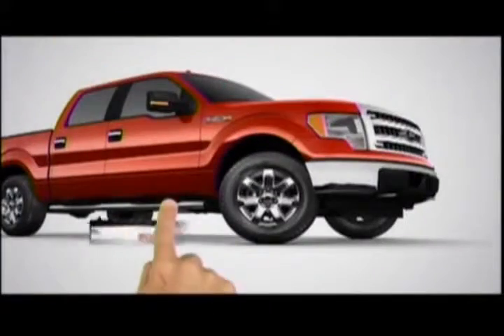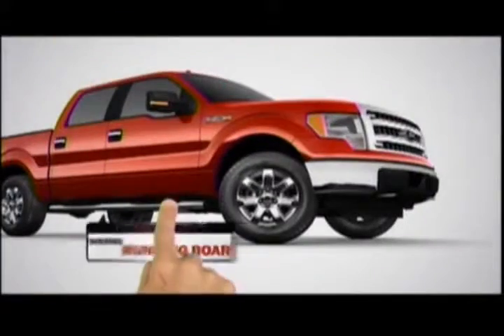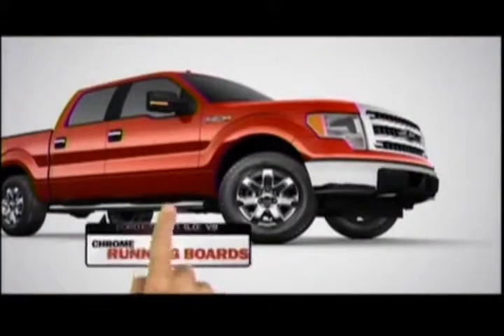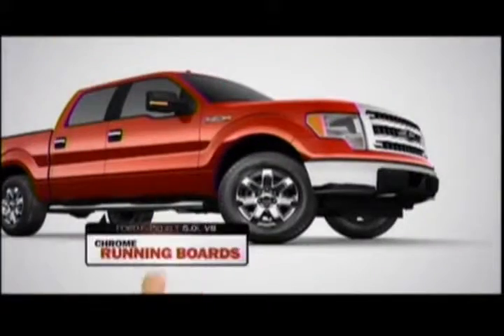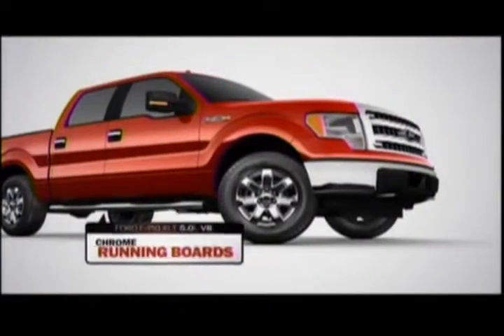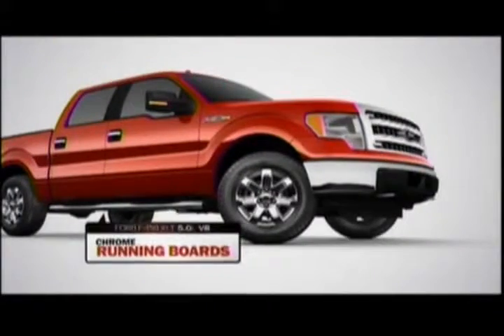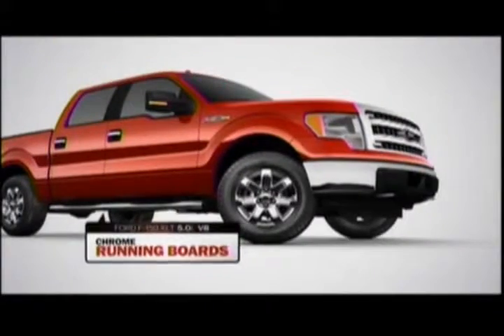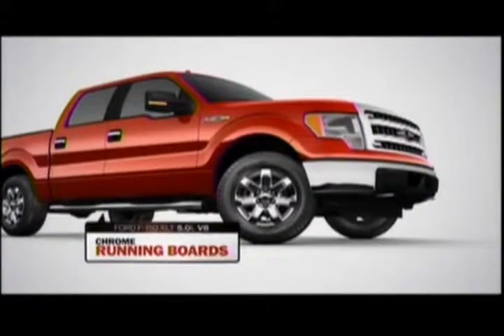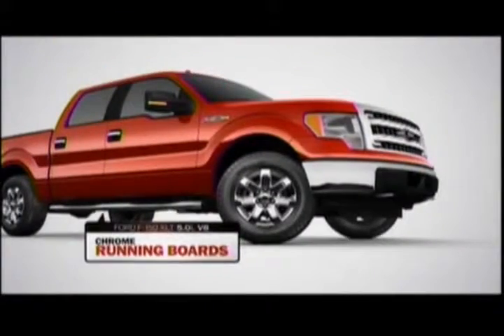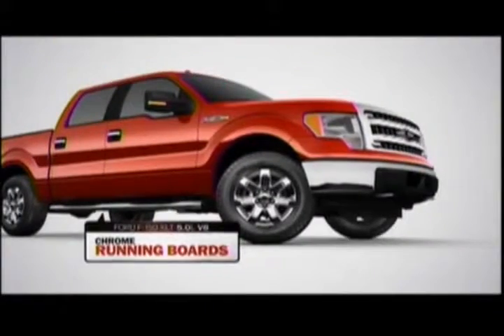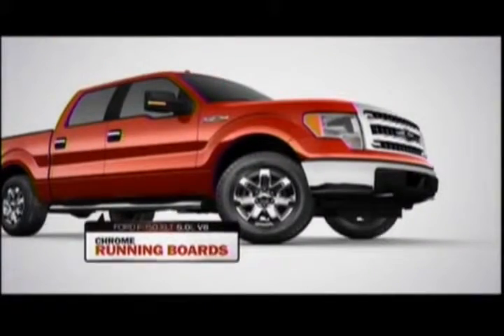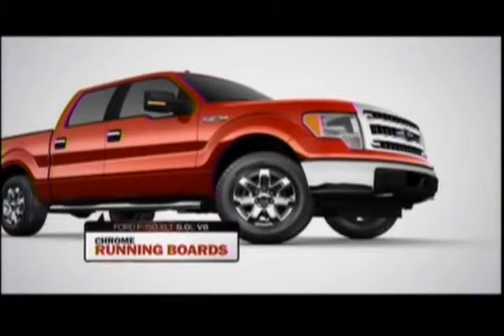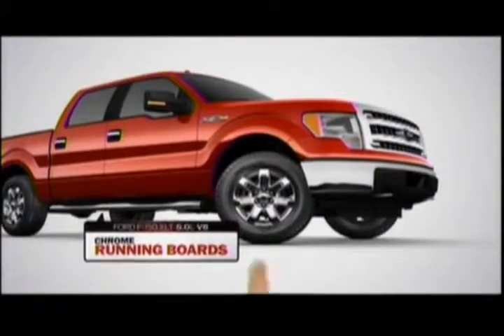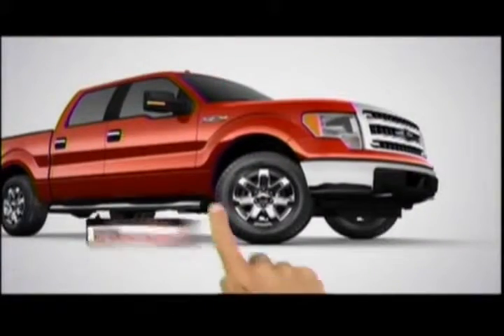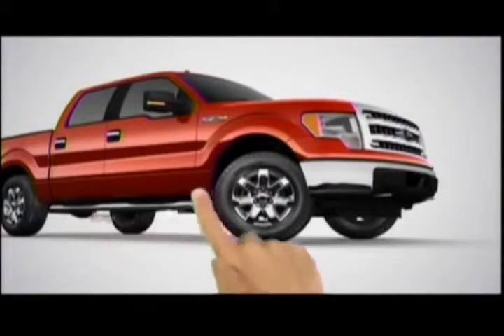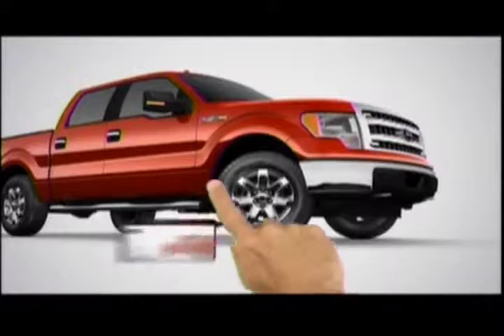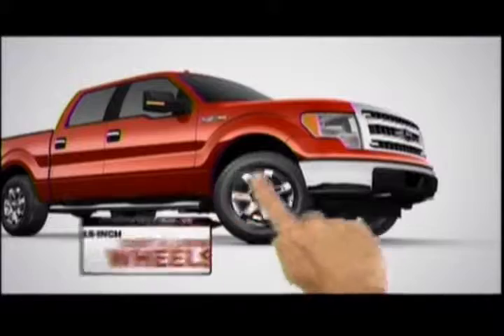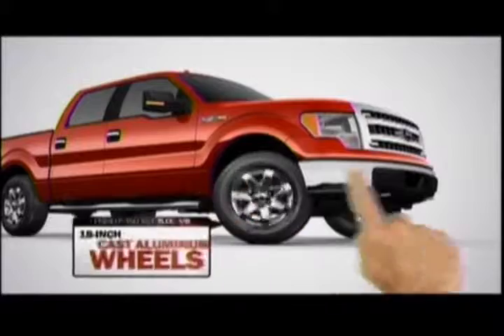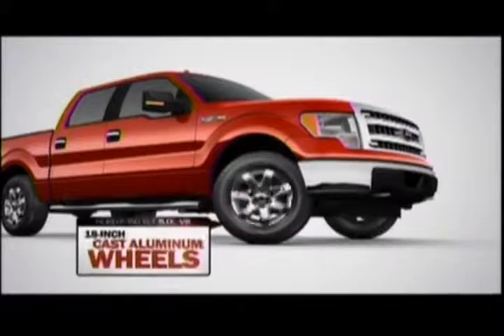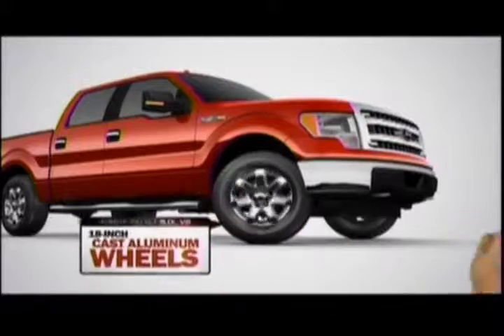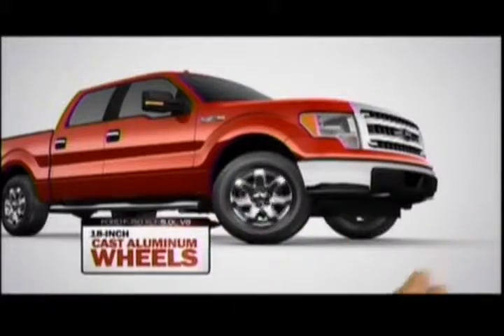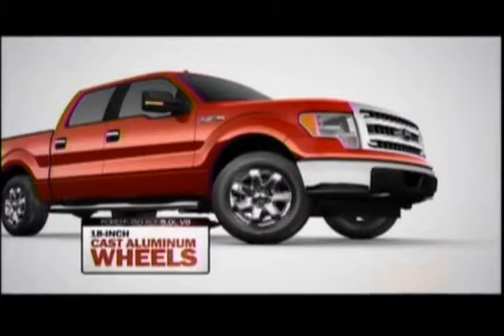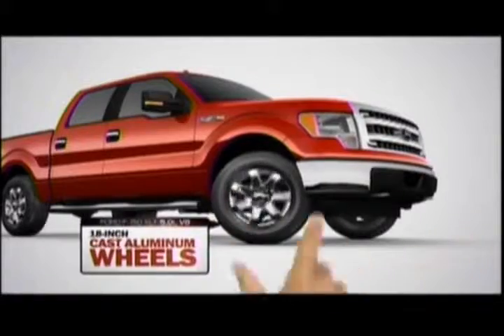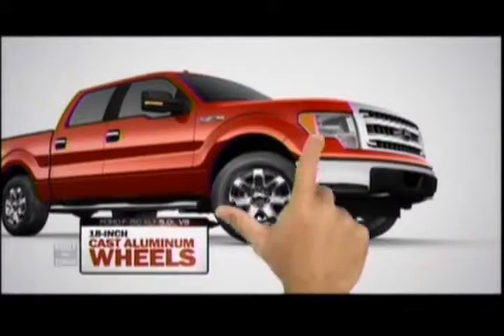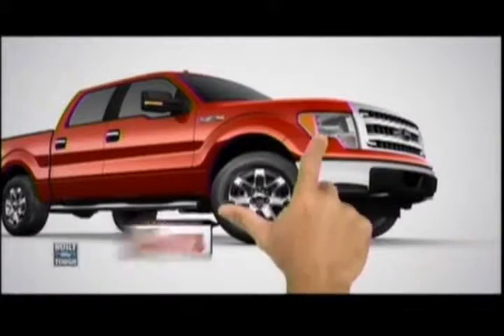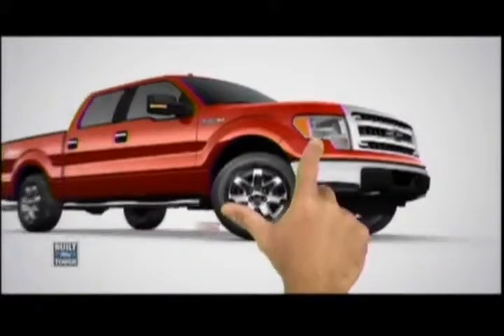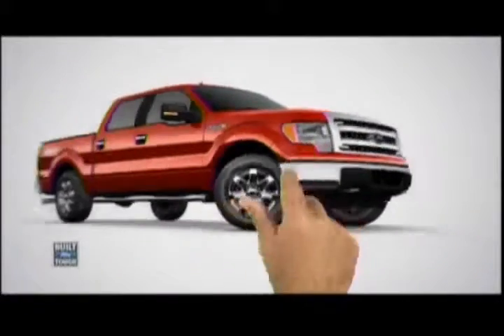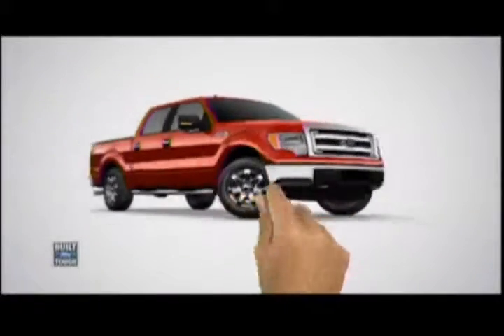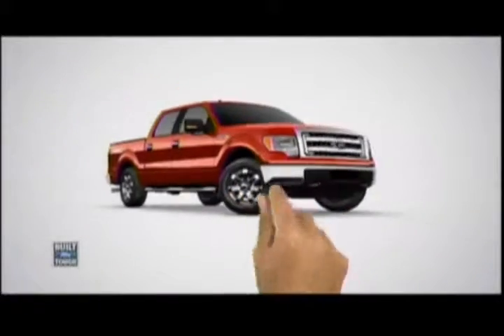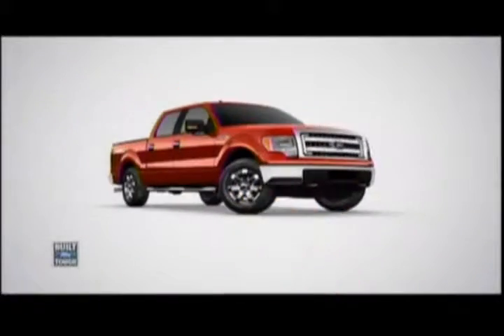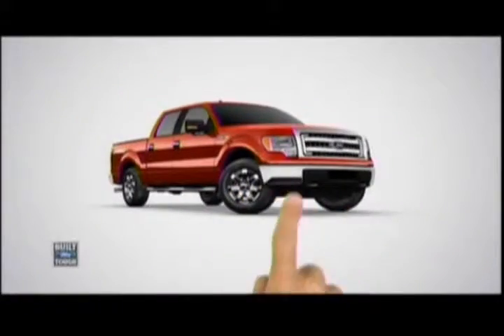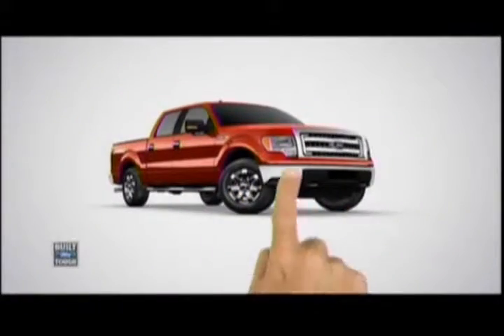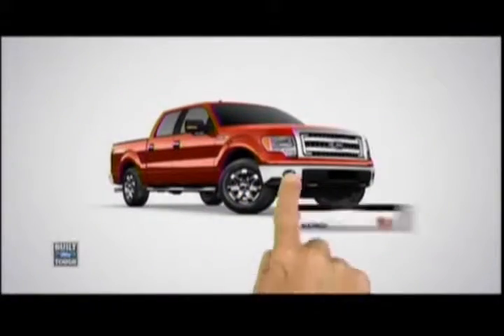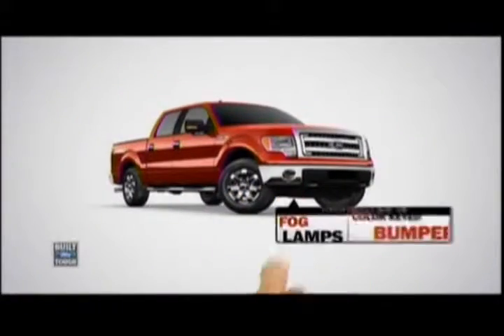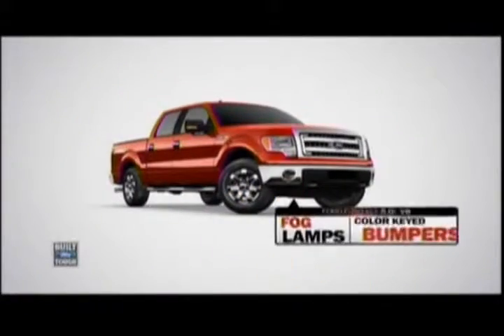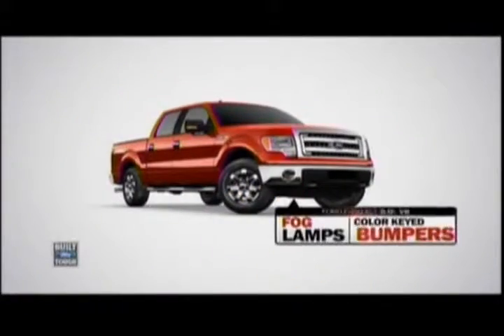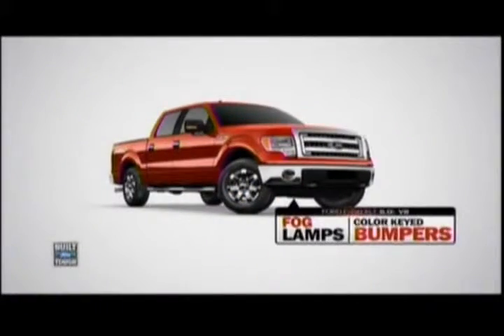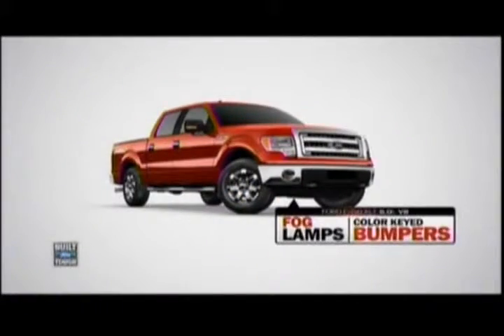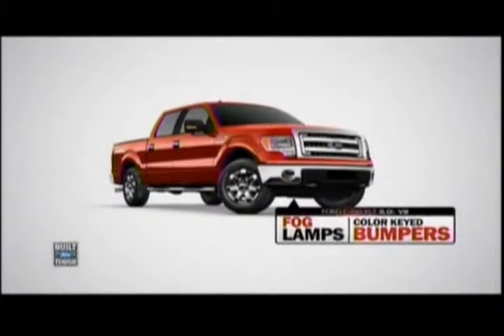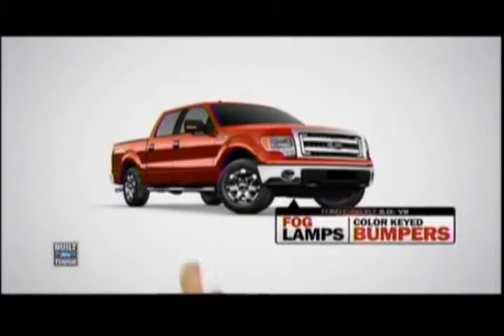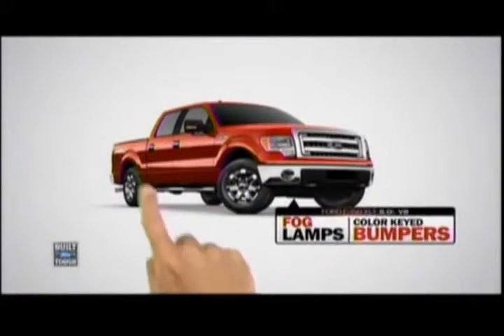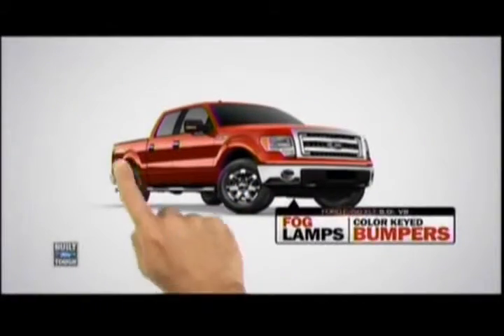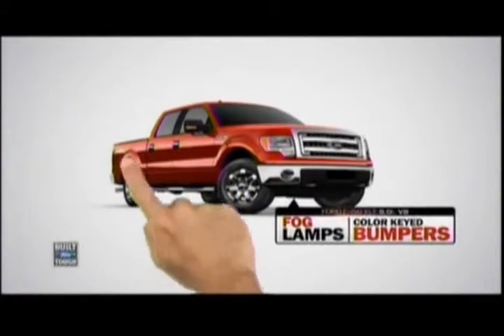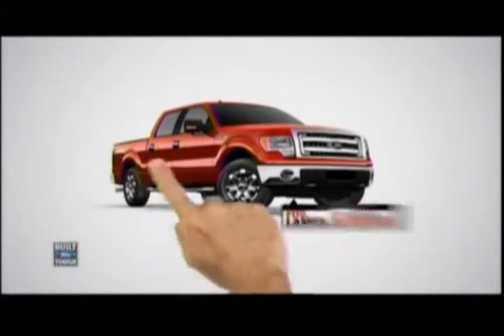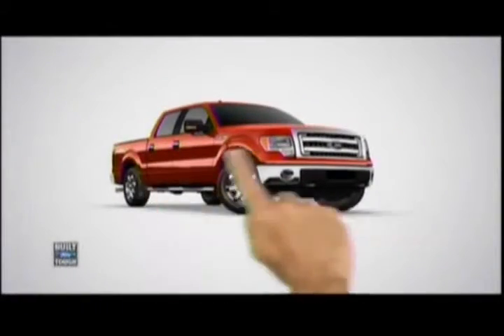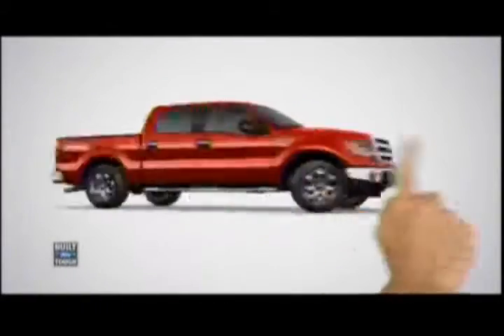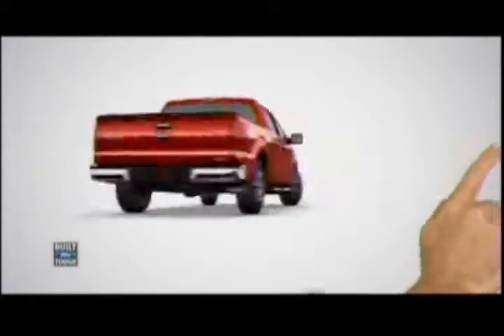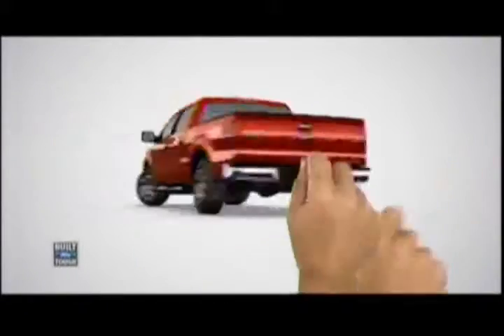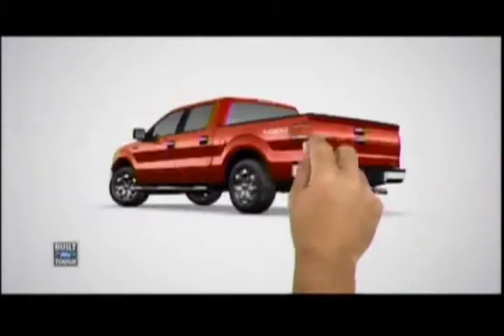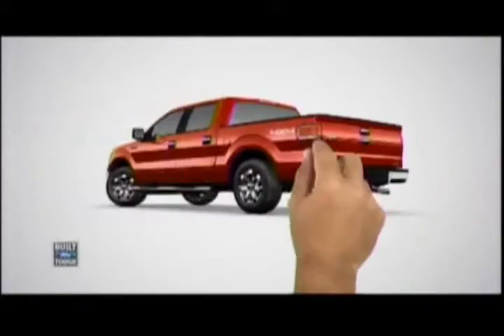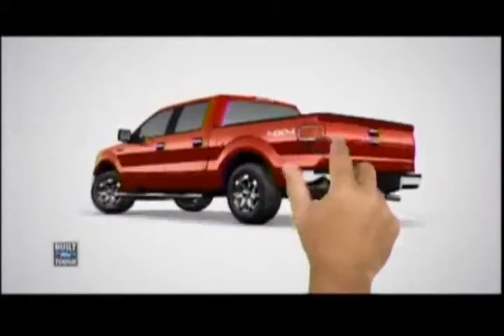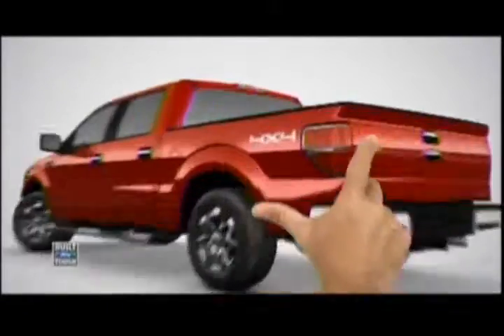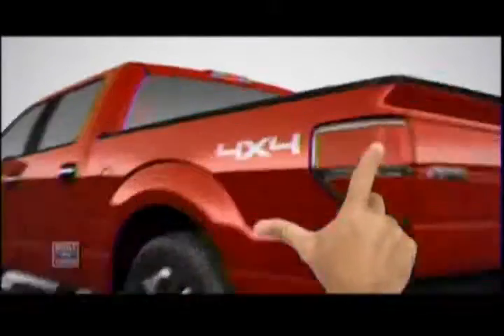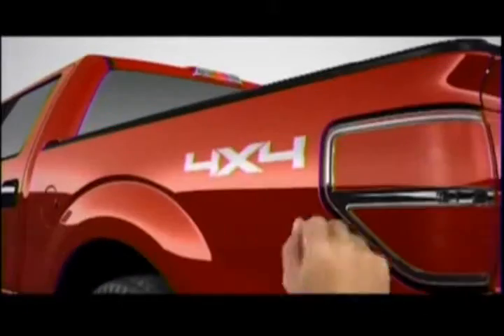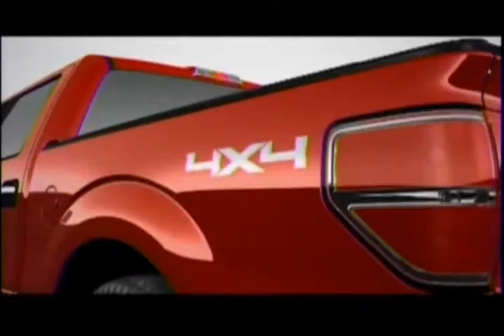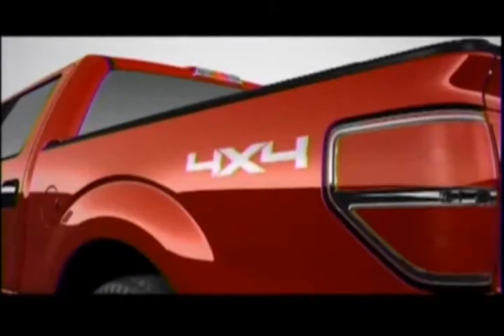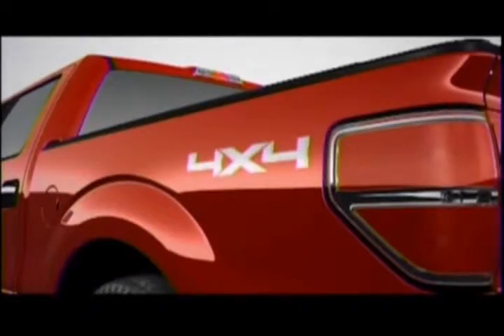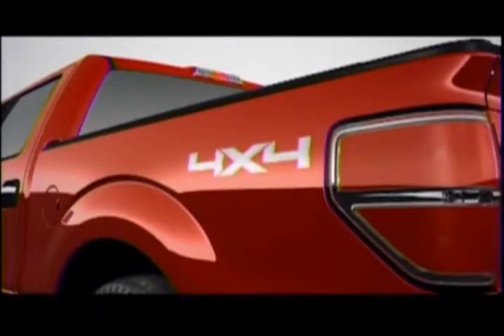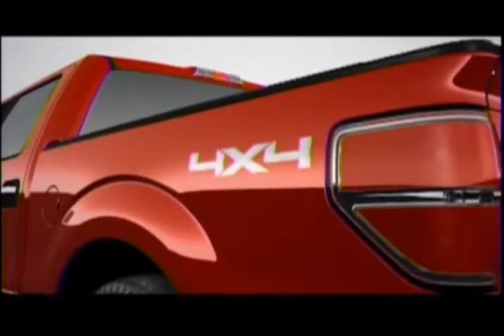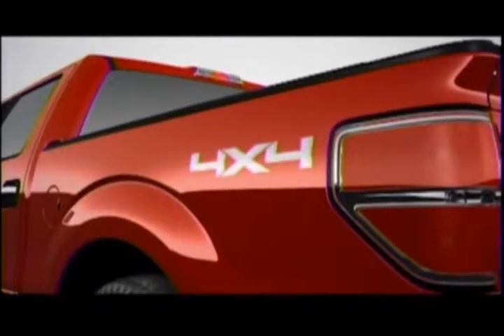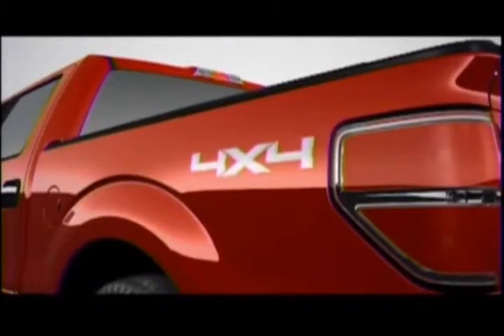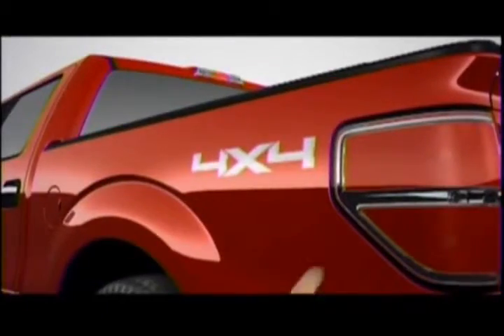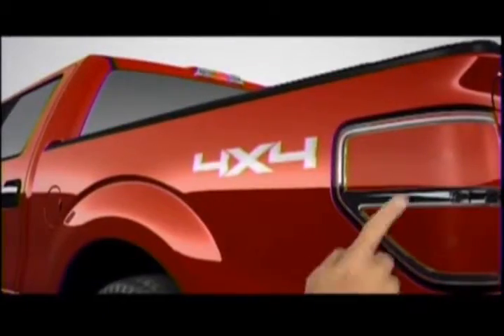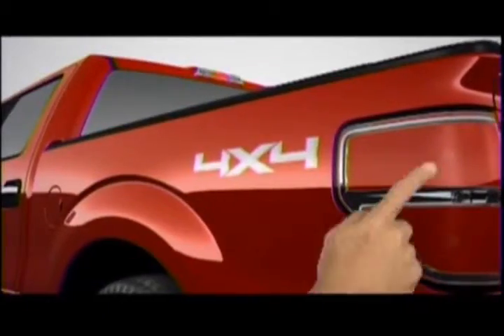Add some chrome running boards, 18s, some fog lamps, nice. The XLT 4x4.